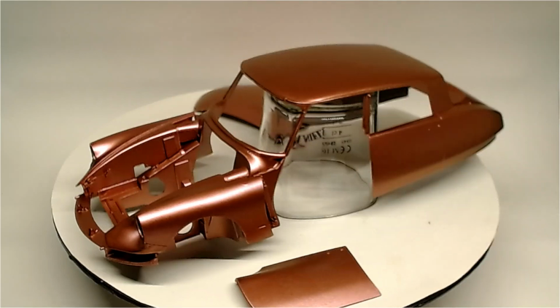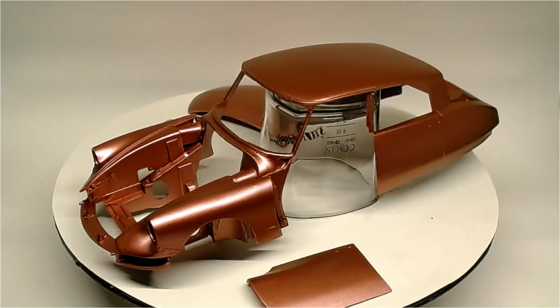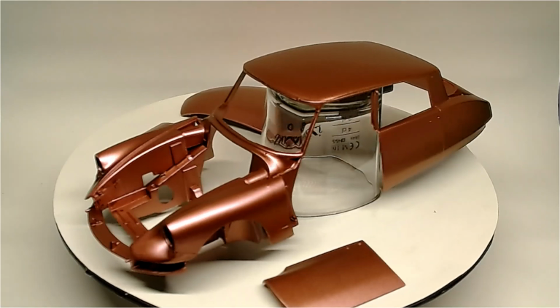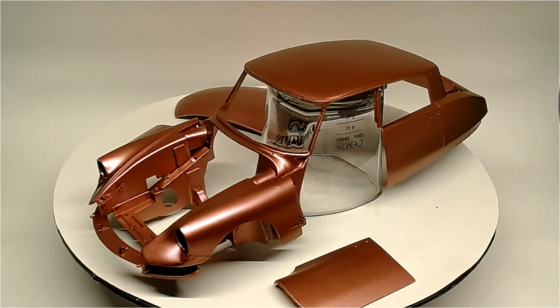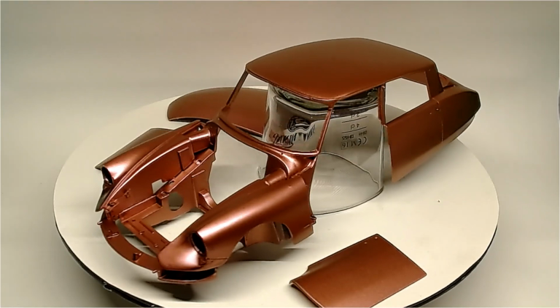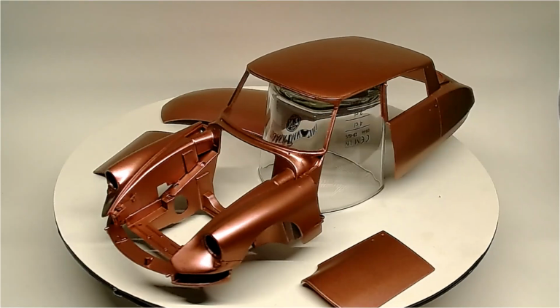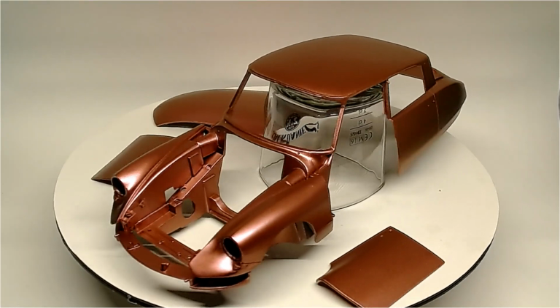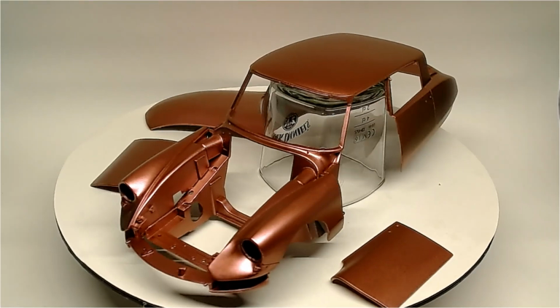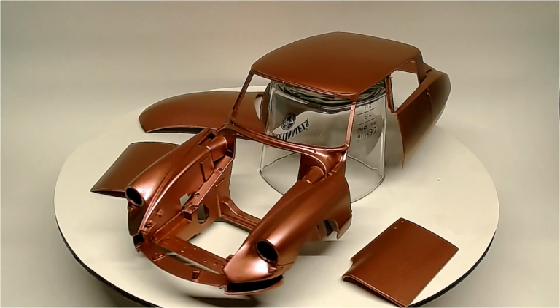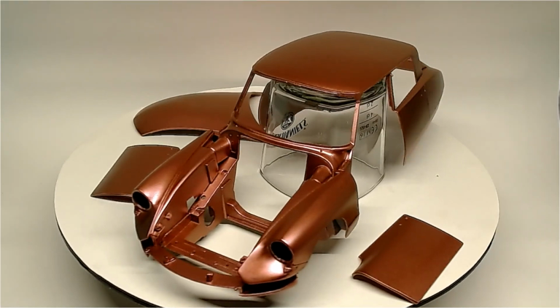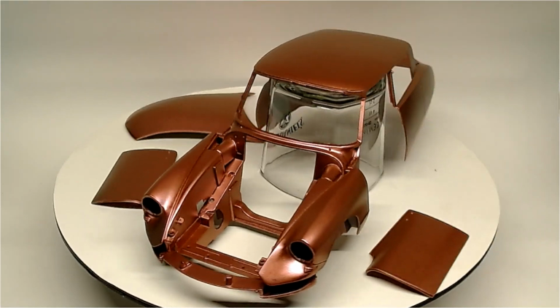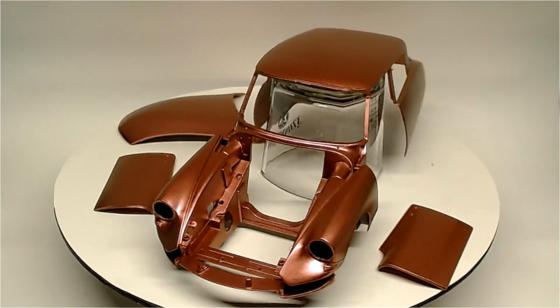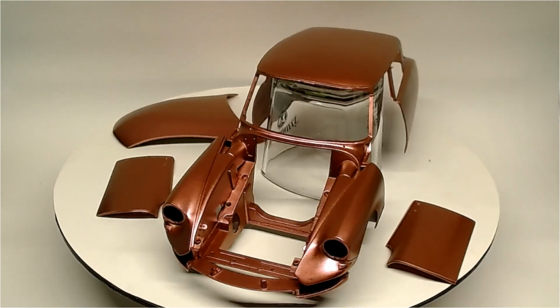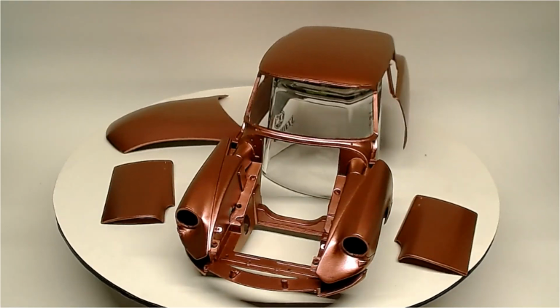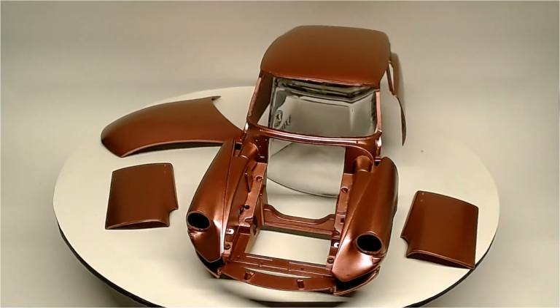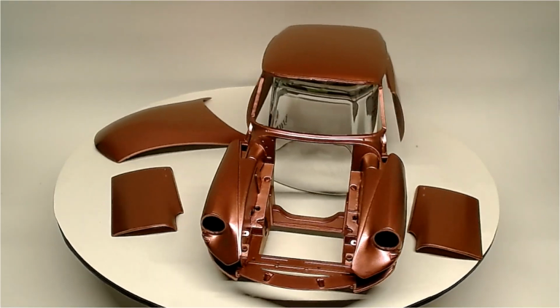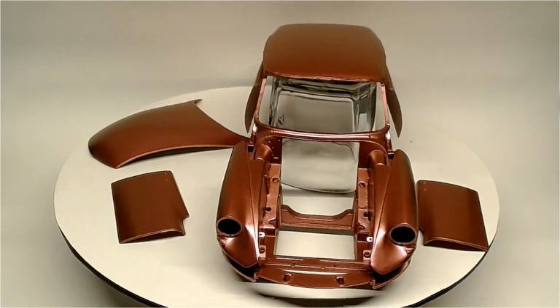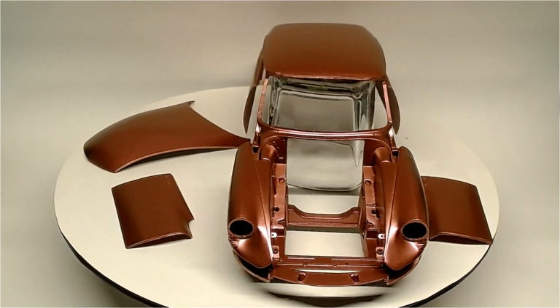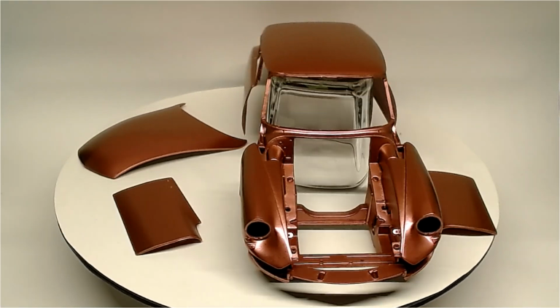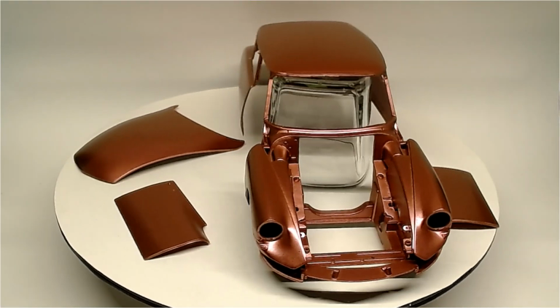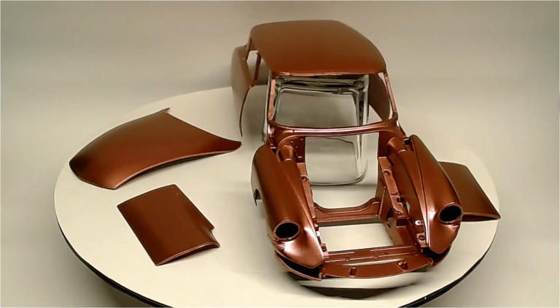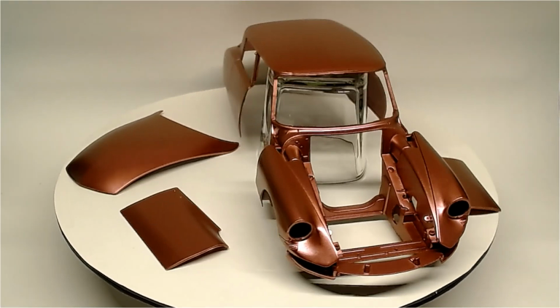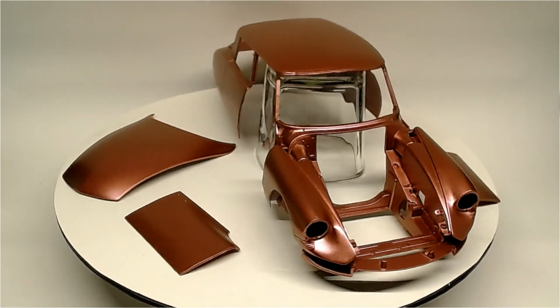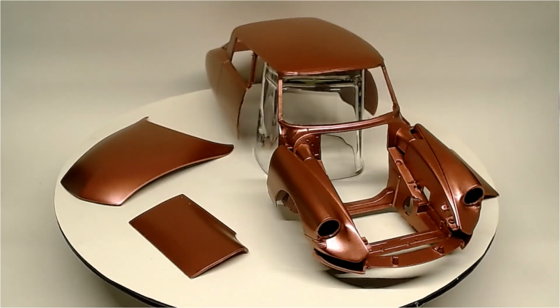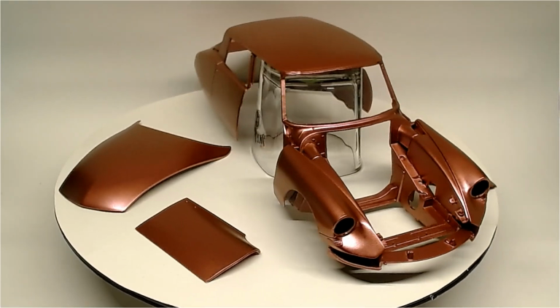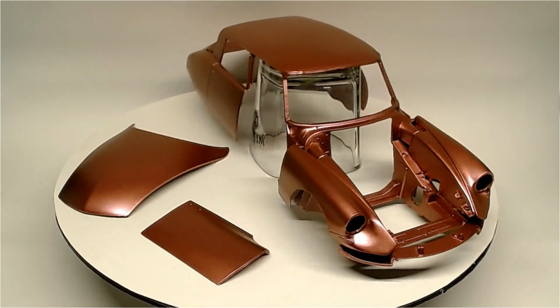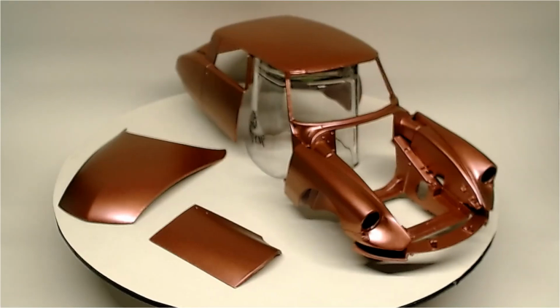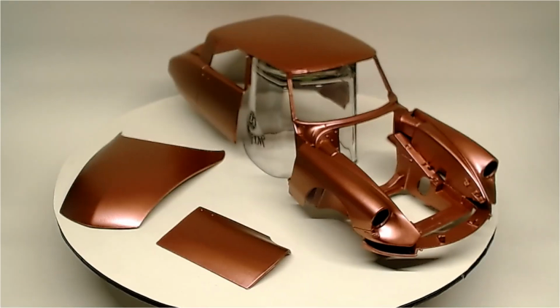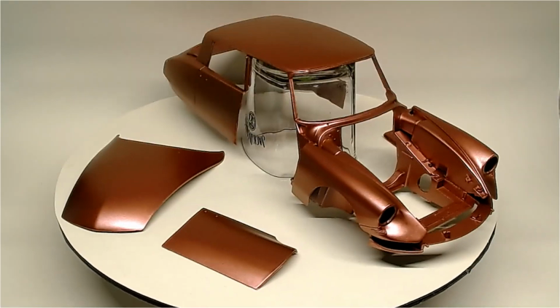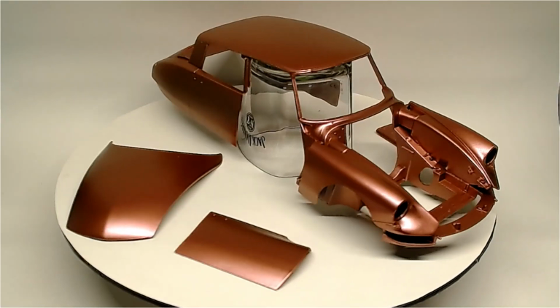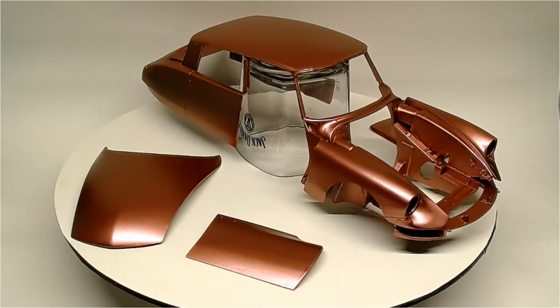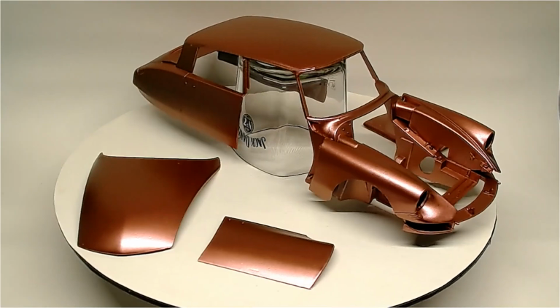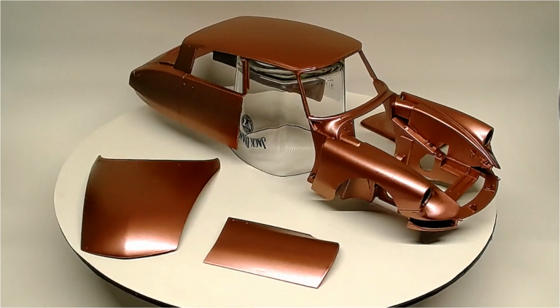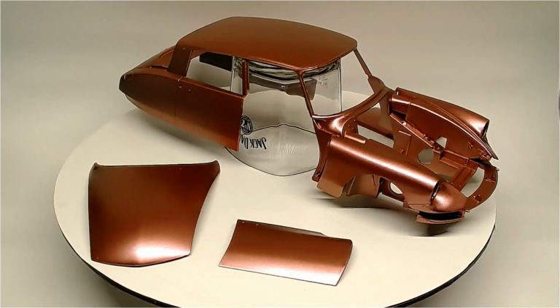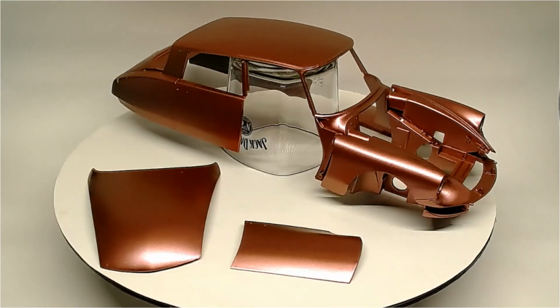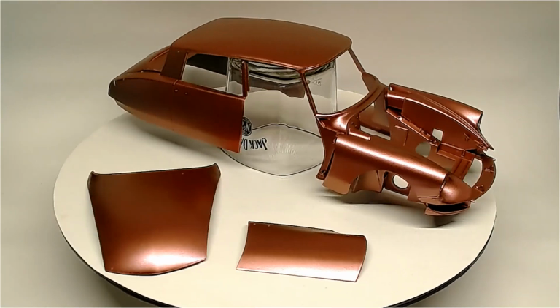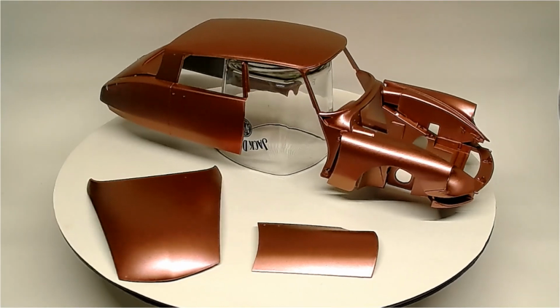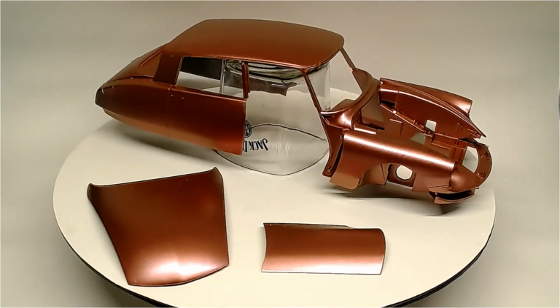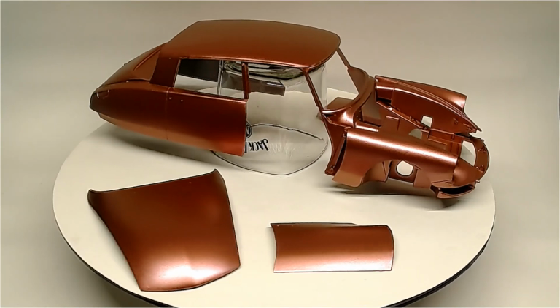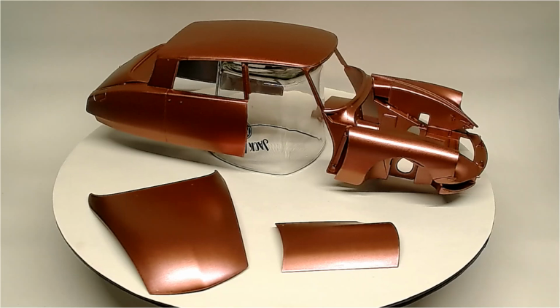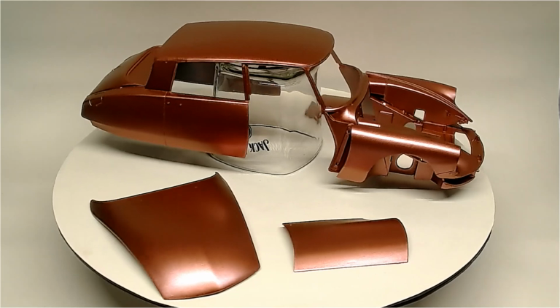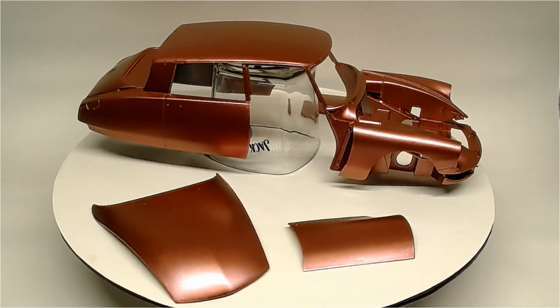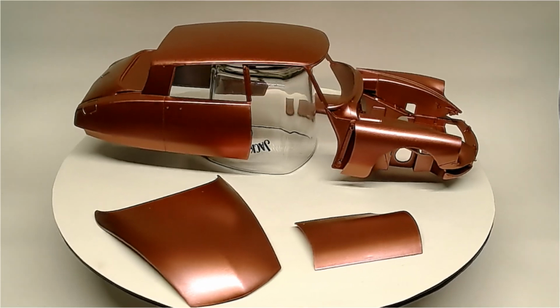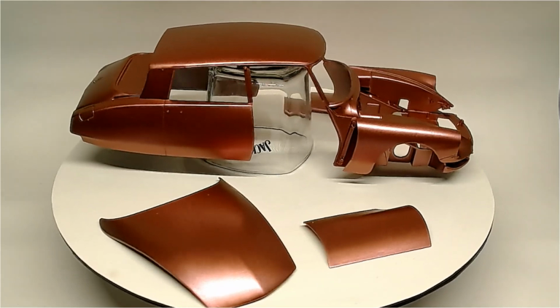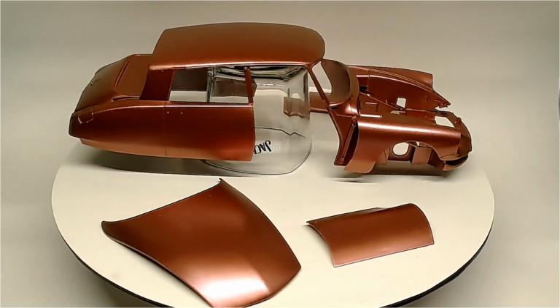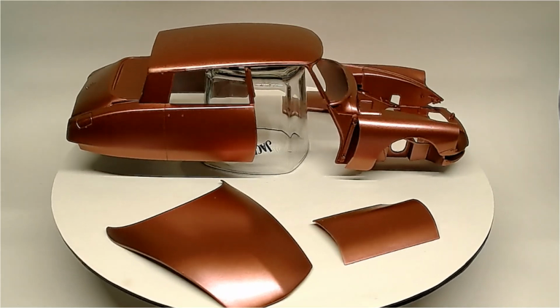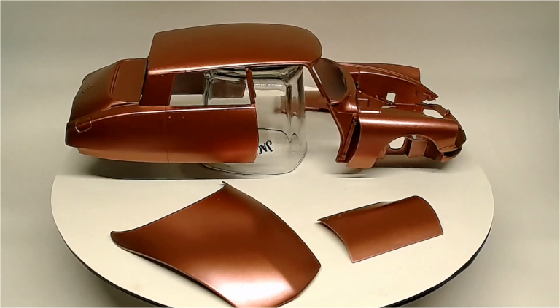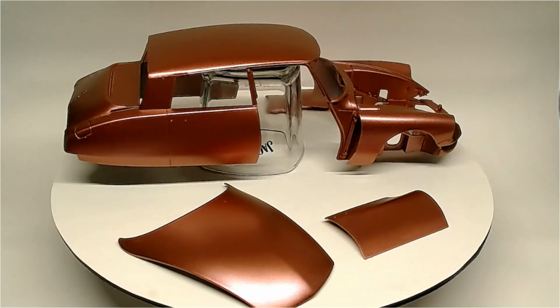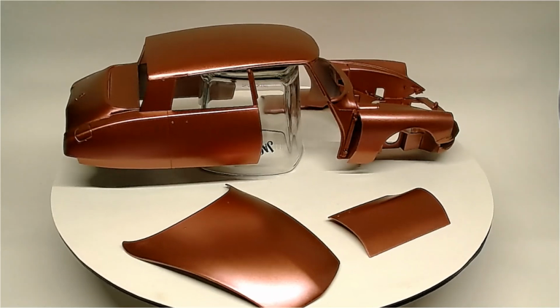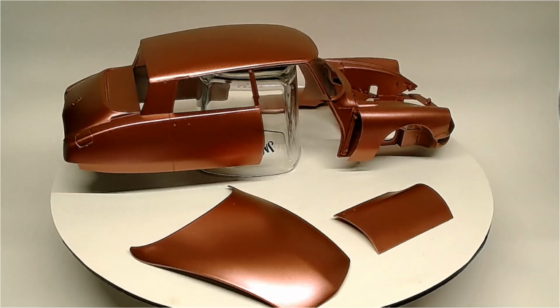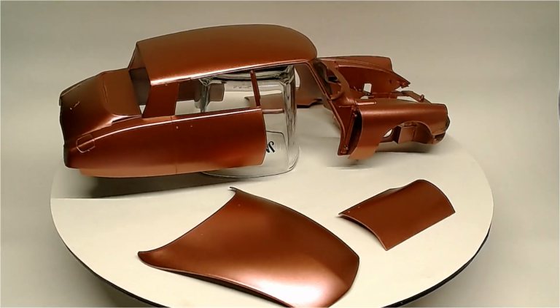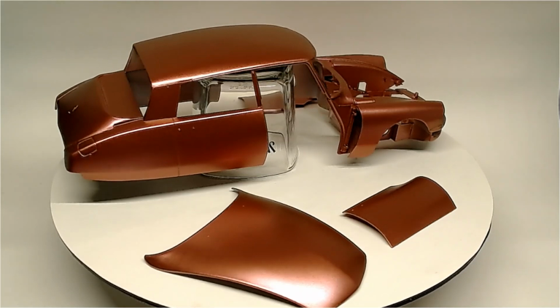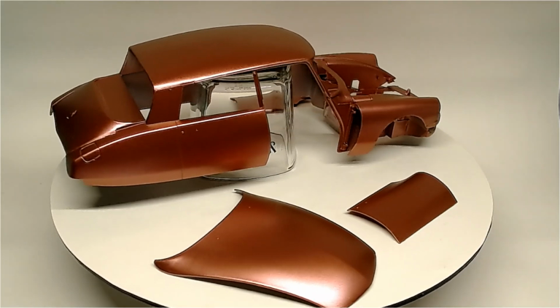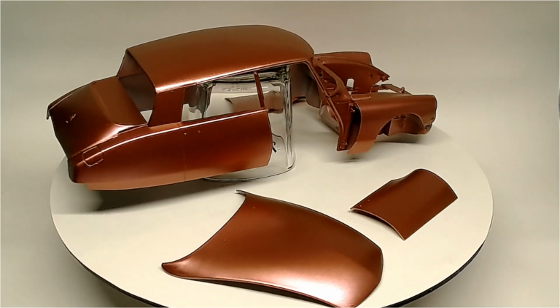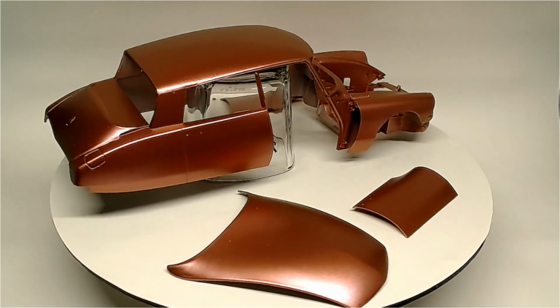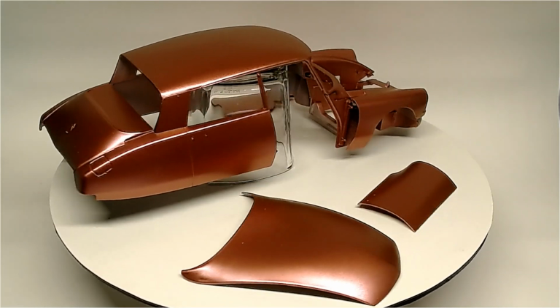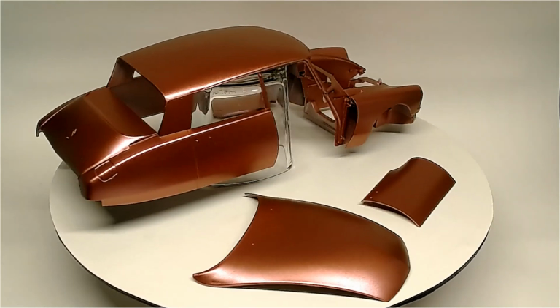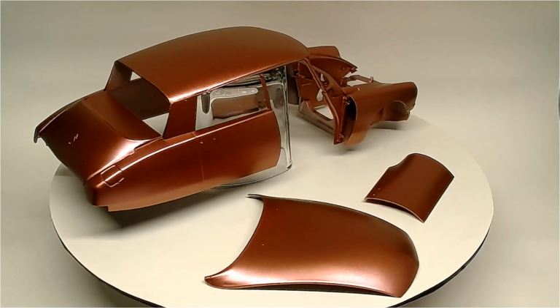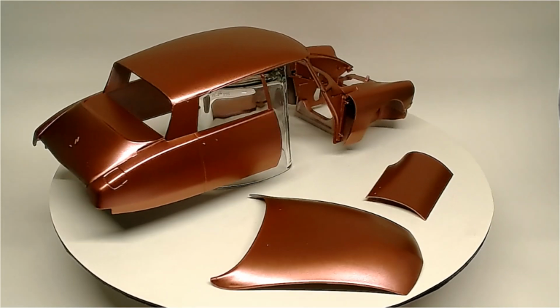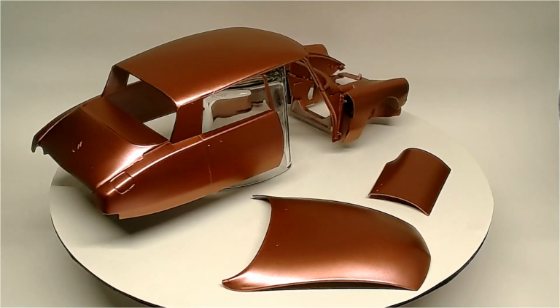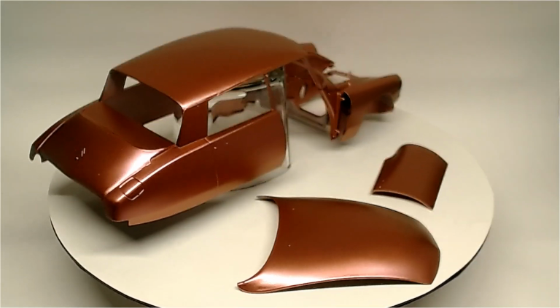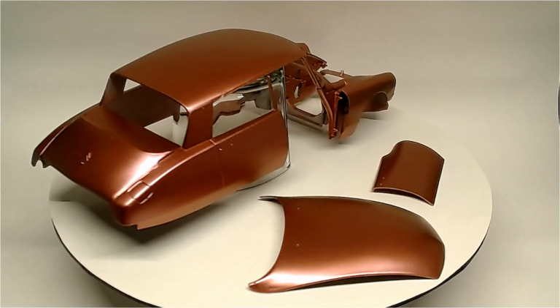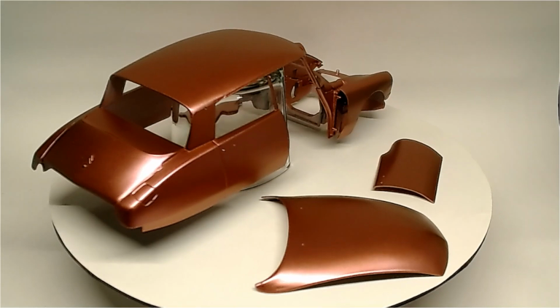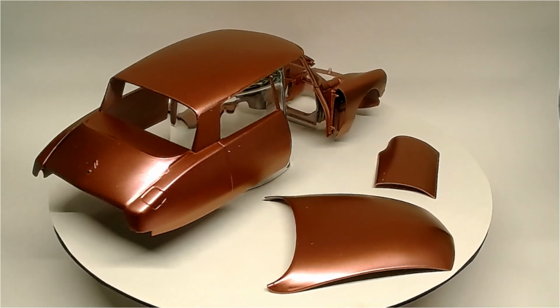Hey guys, Seamus here. We got our Citrin DS19 in the paint. All I have to do now is give it its 2K clear. We'll do that tomorrow.